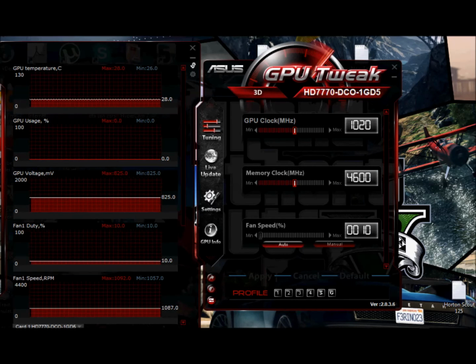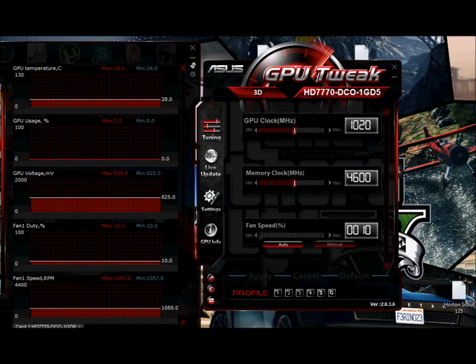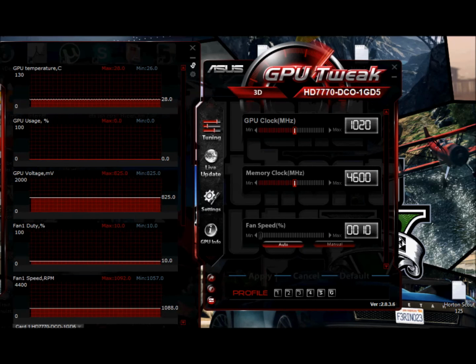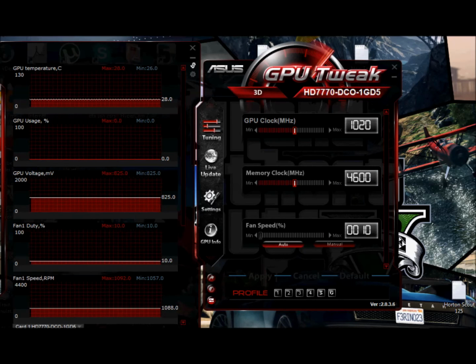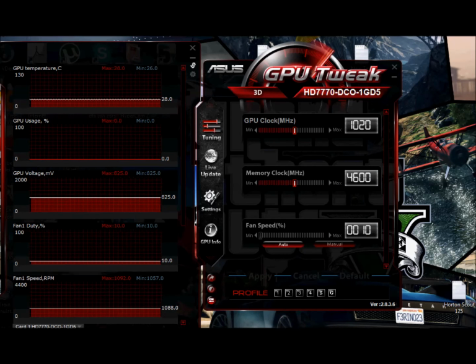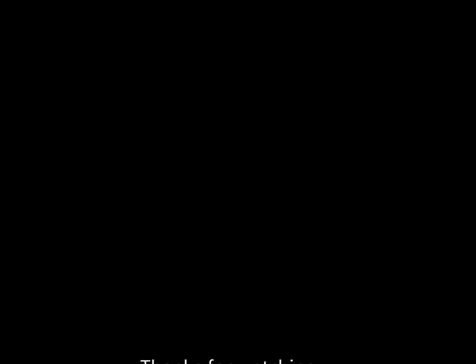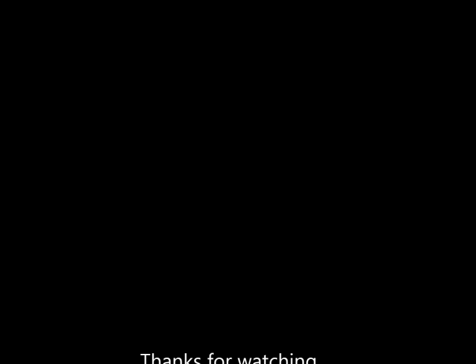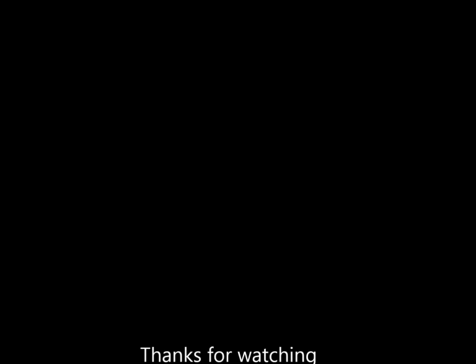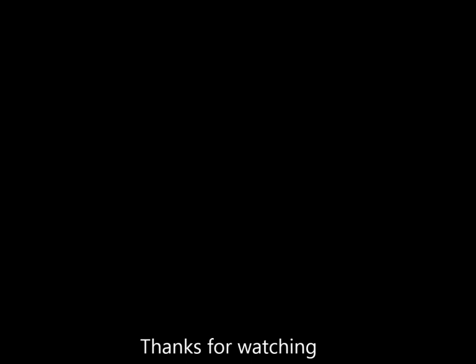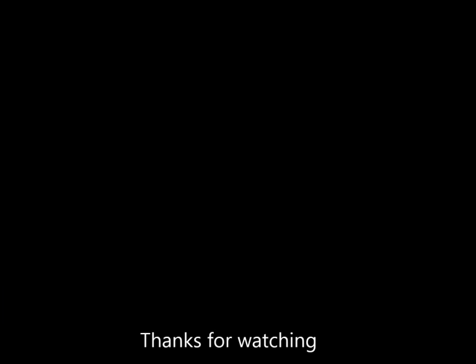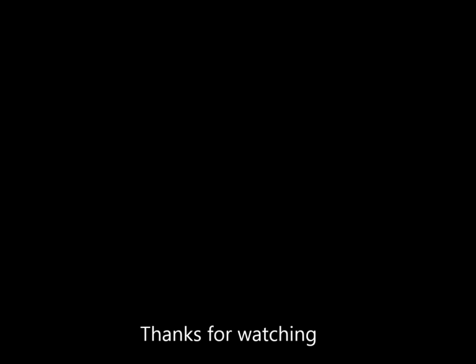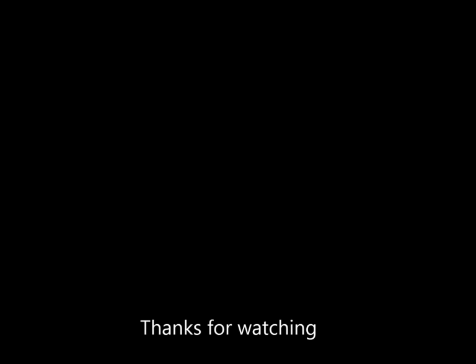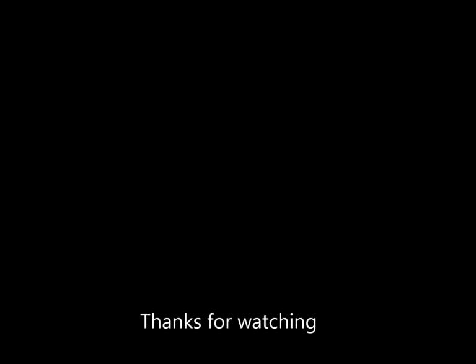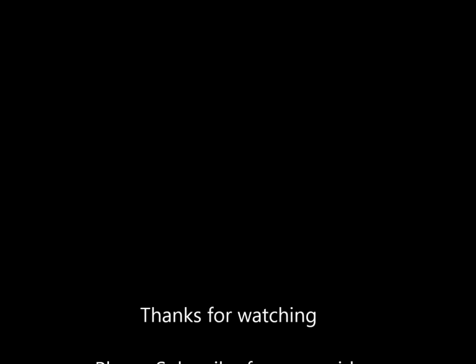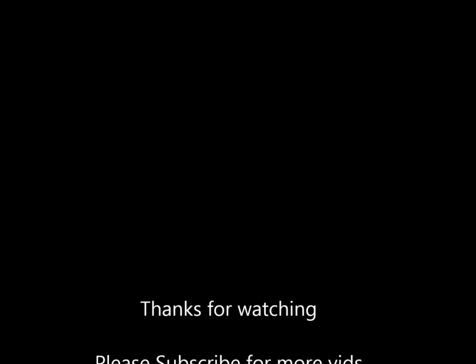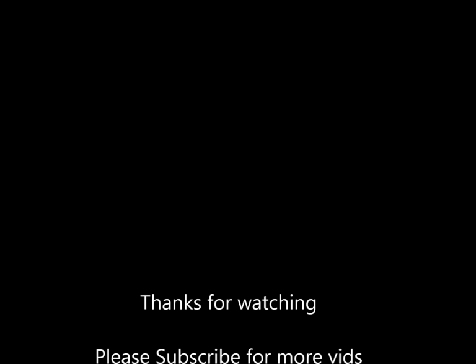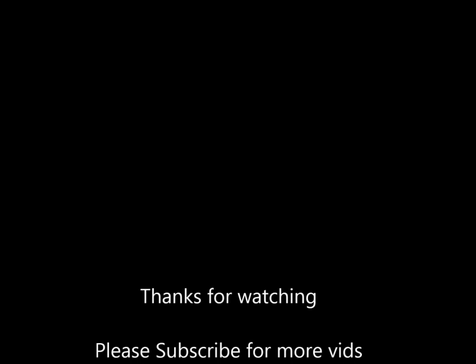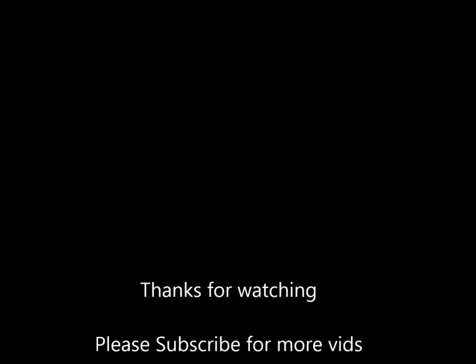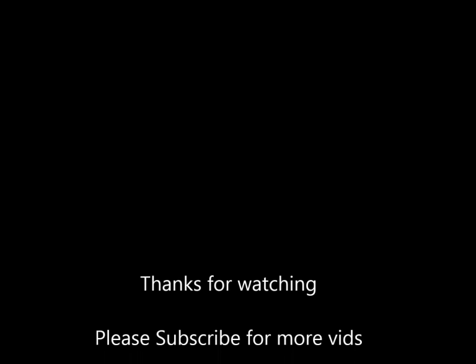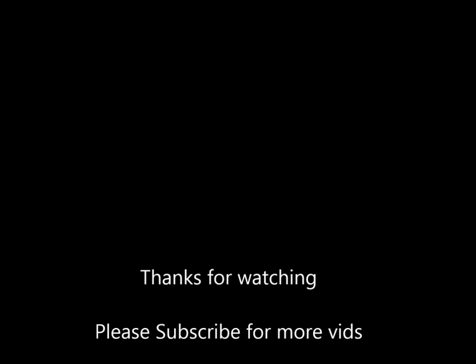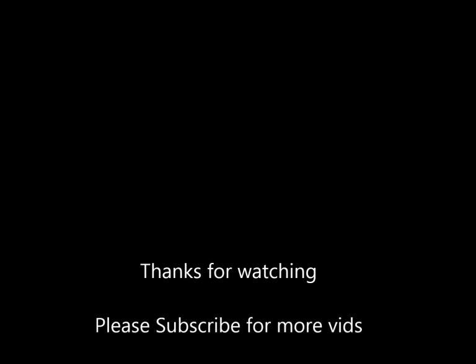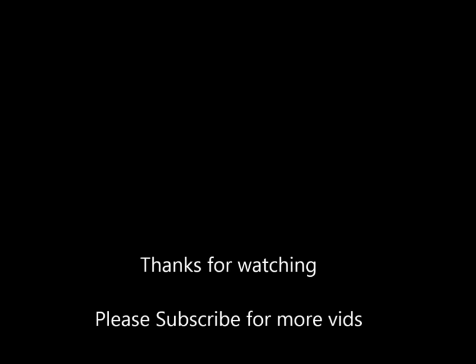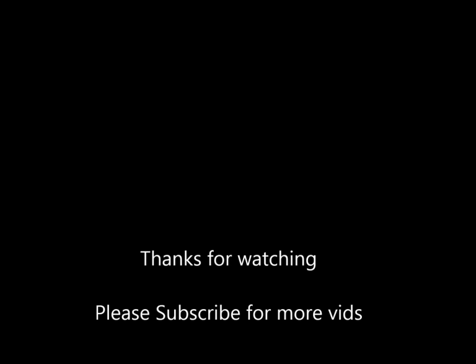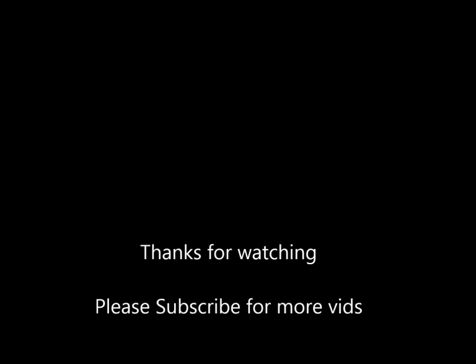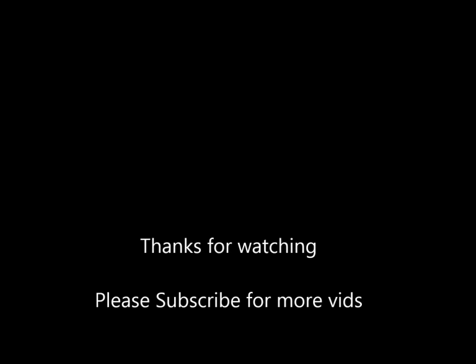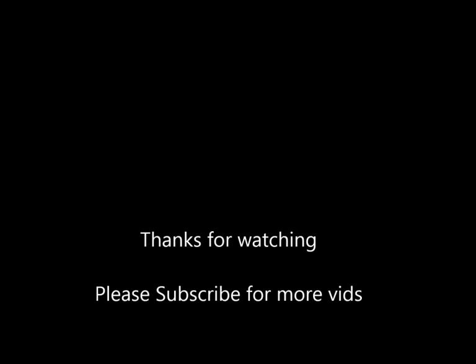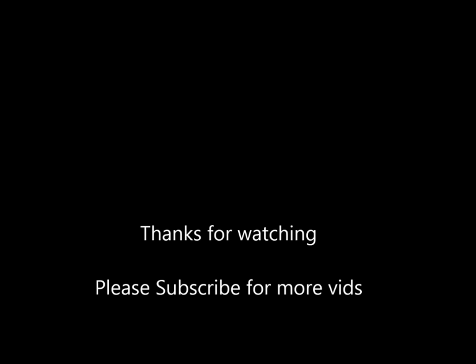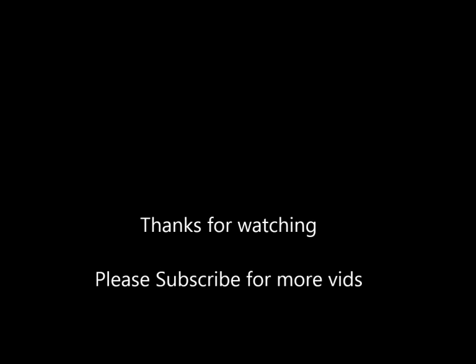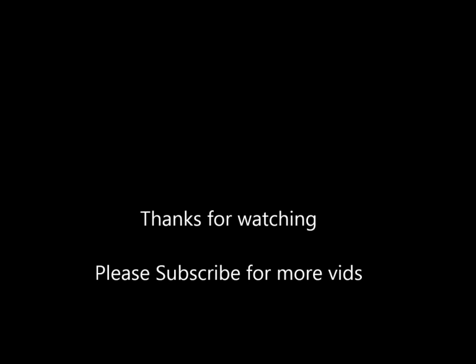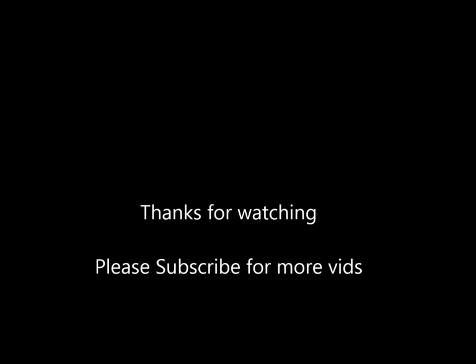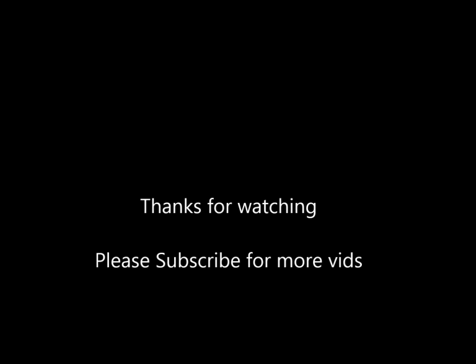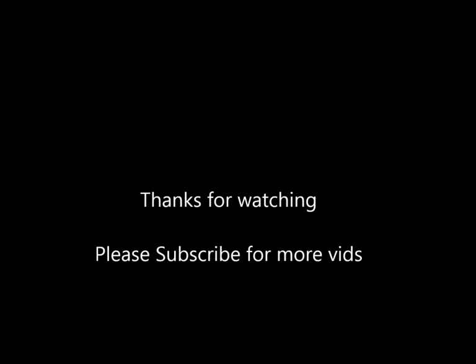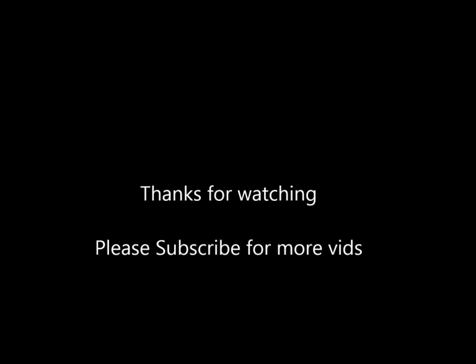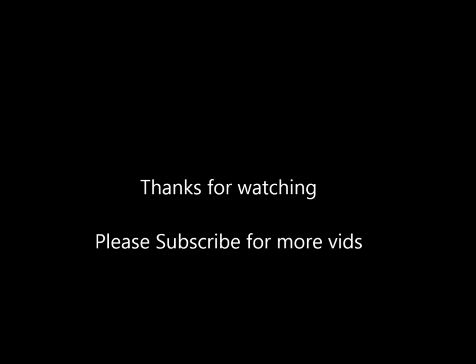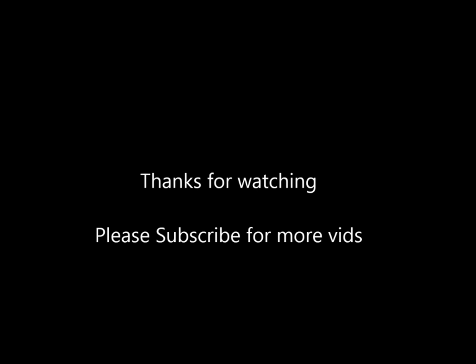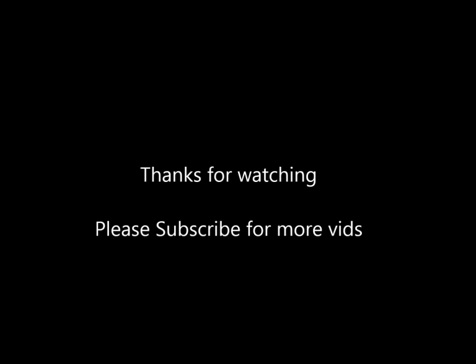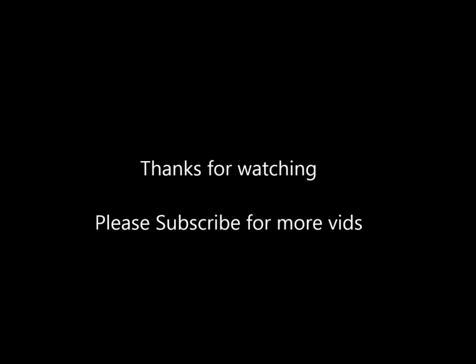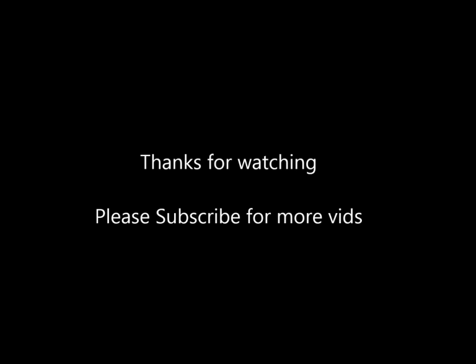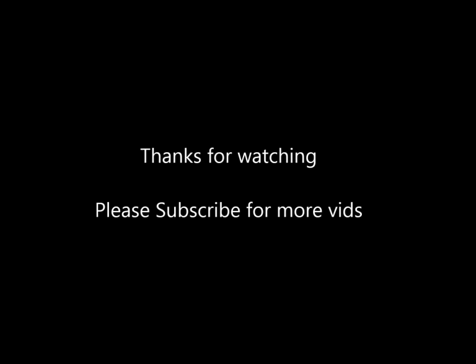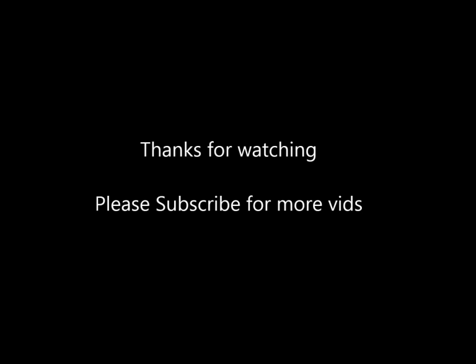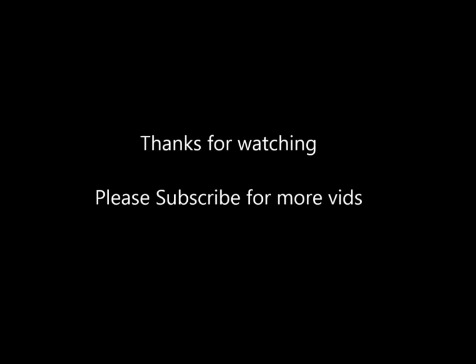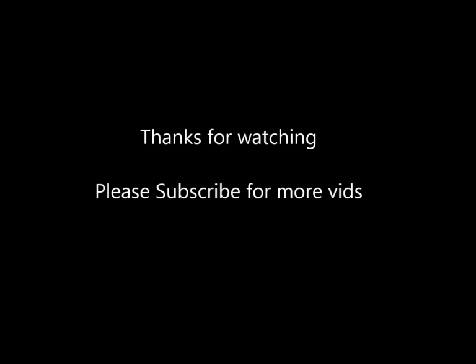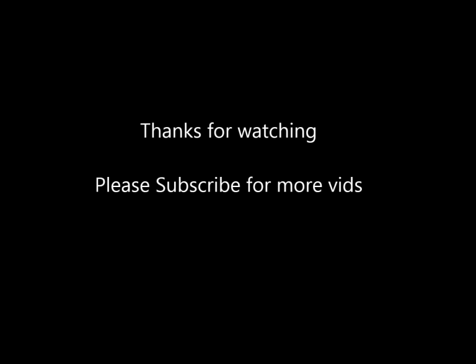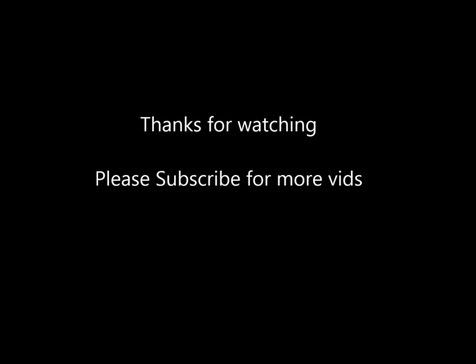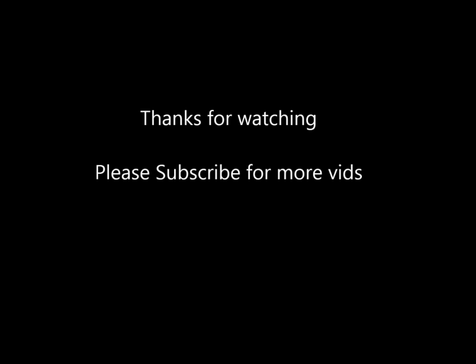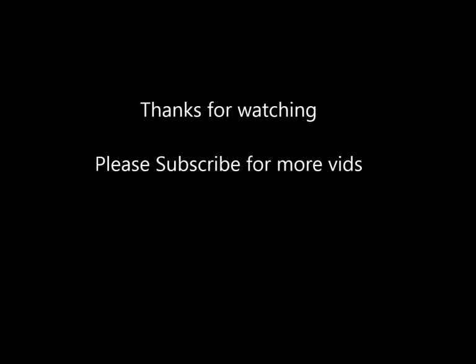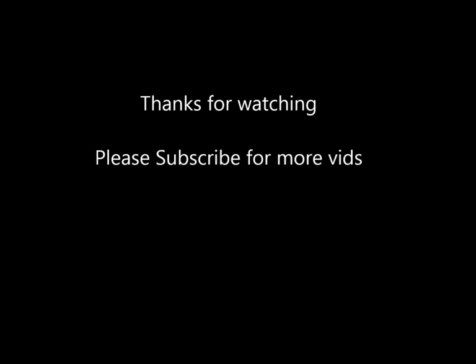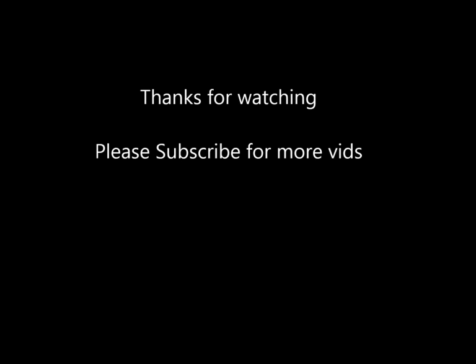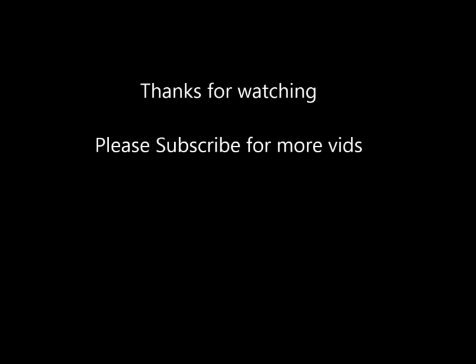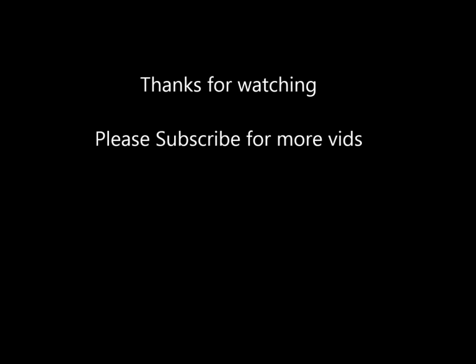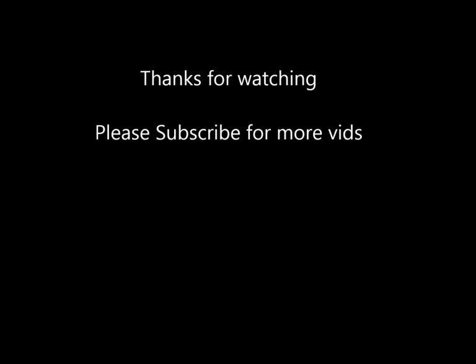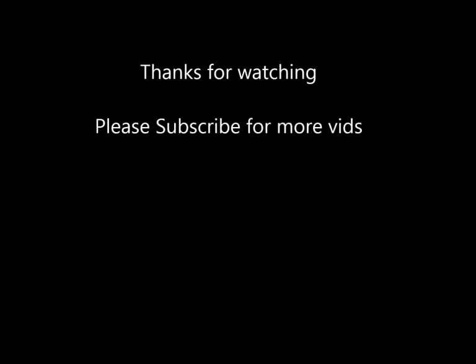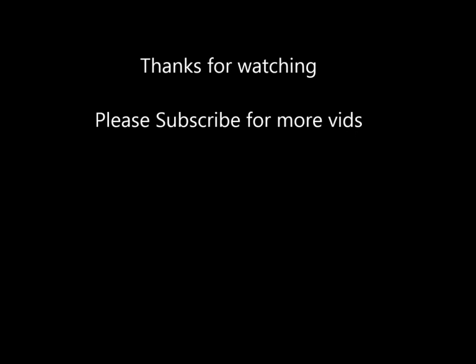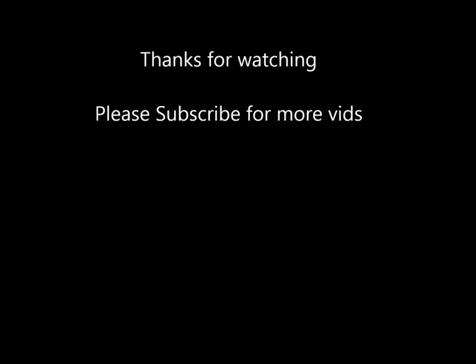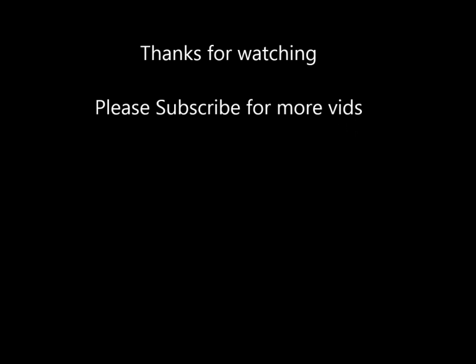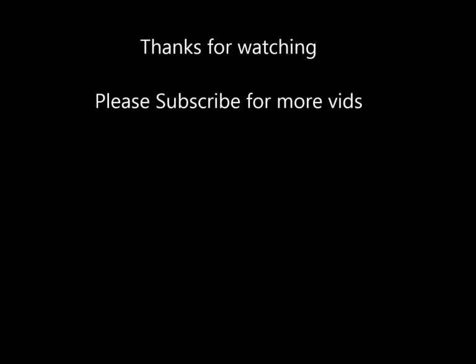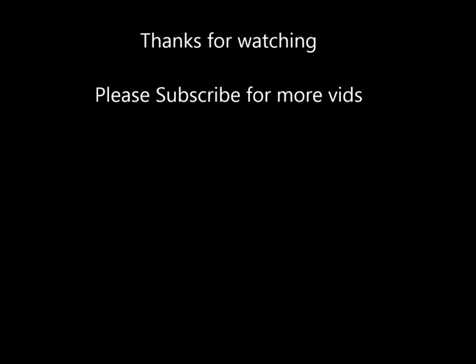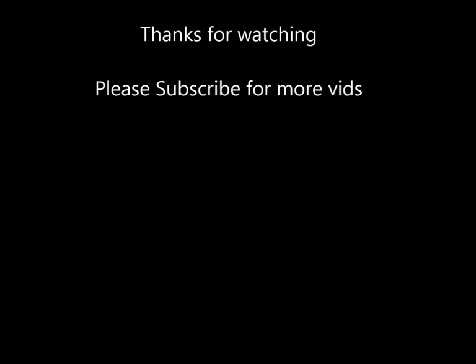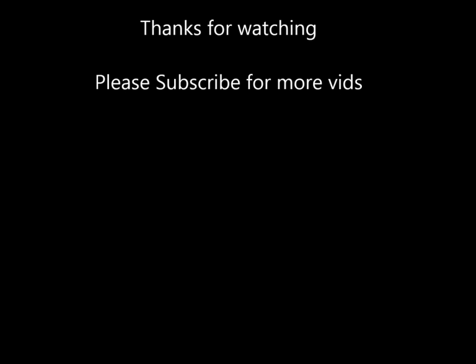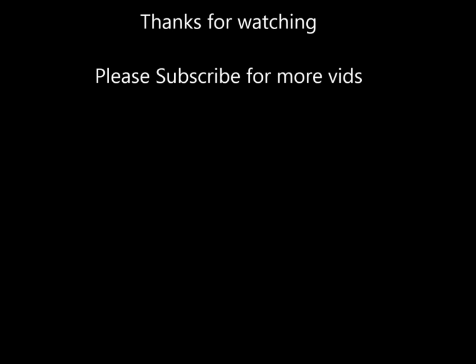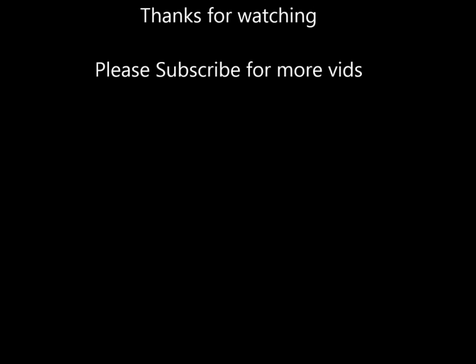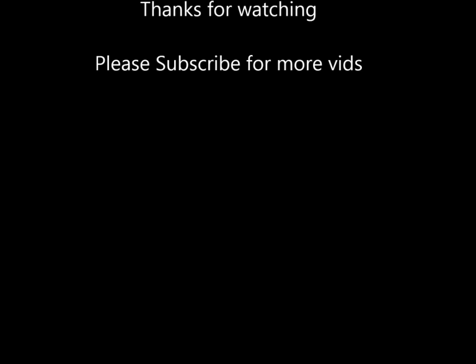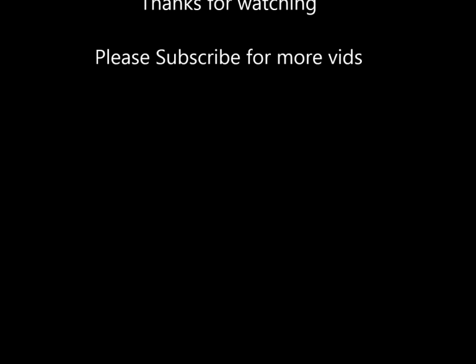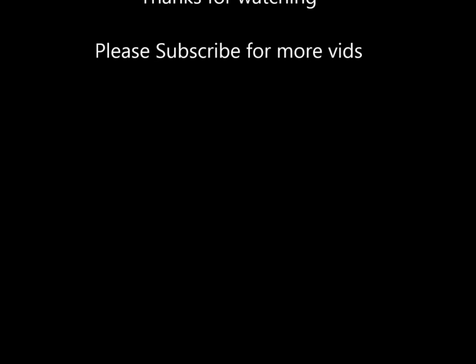Brilliant — 7.6. Well, thanks for watching guys, please subscribe for more videos. Cheers.